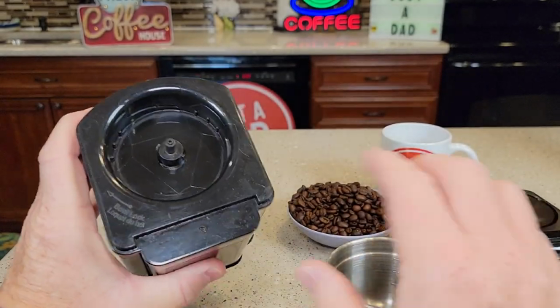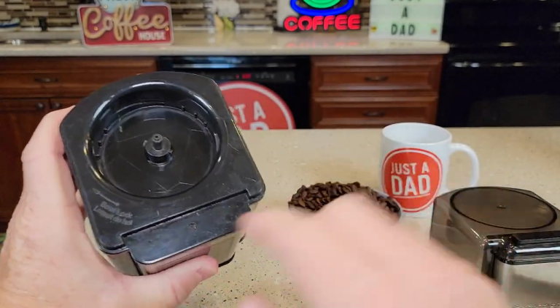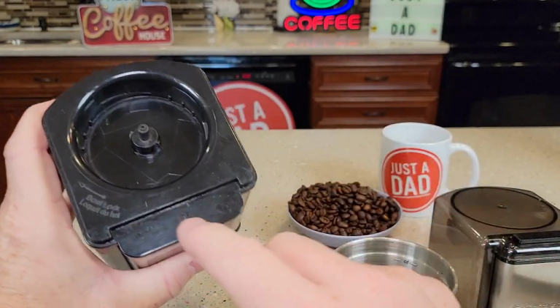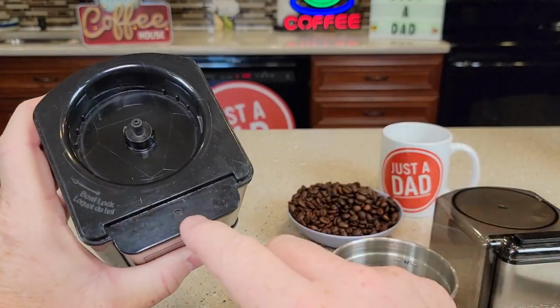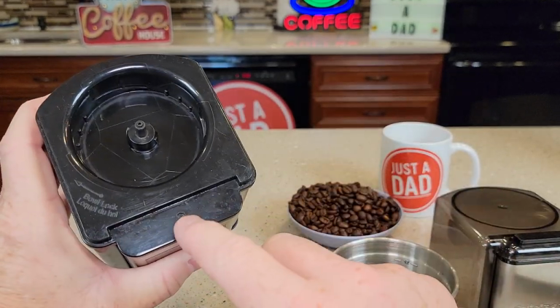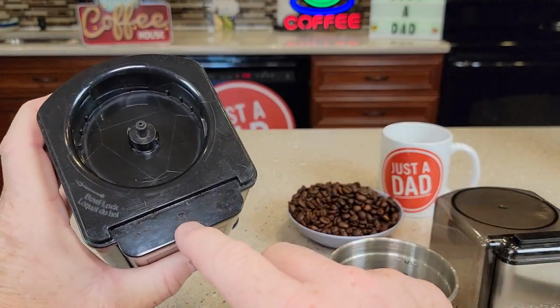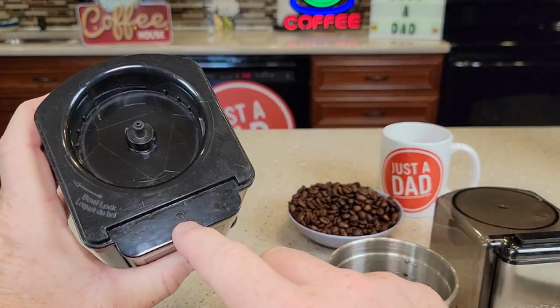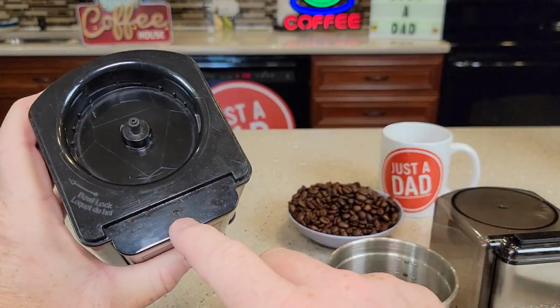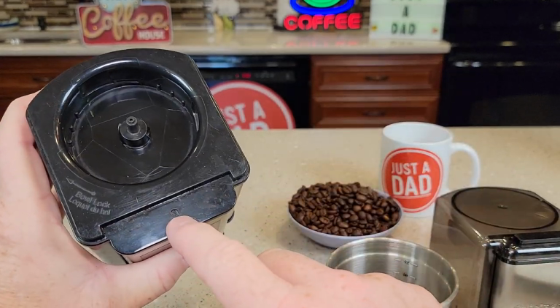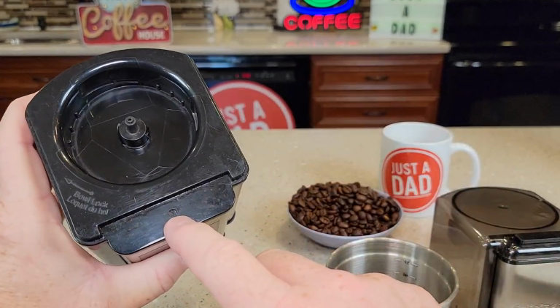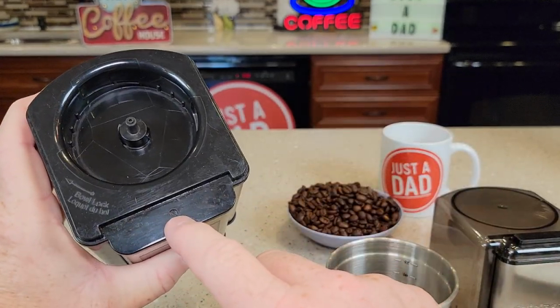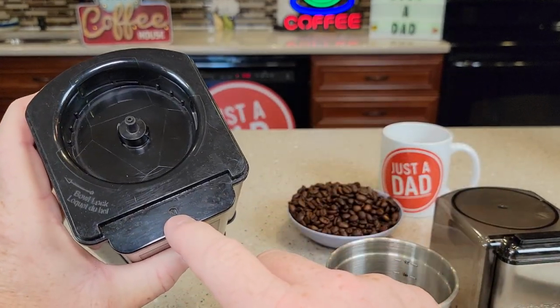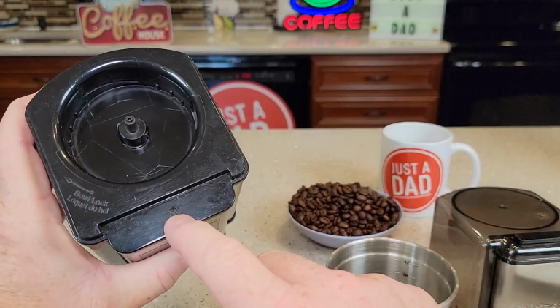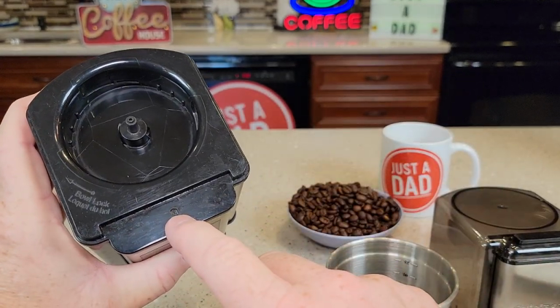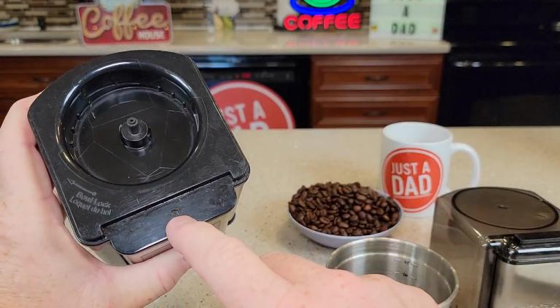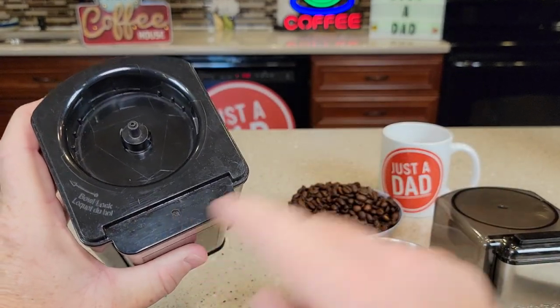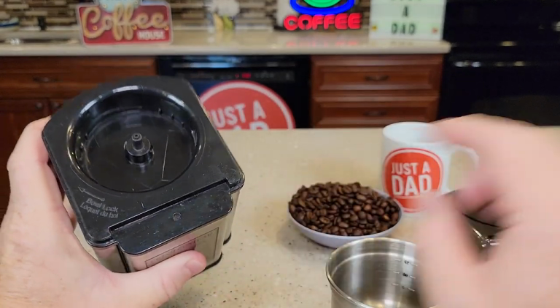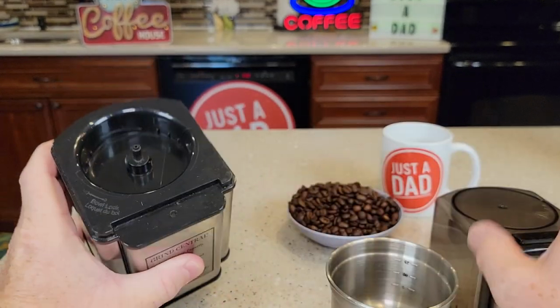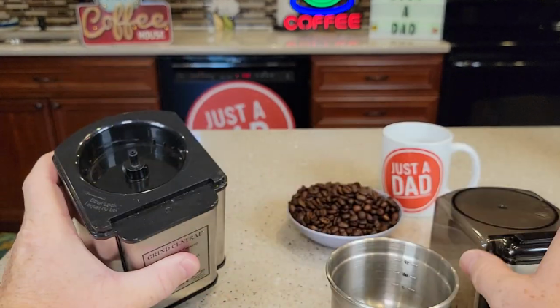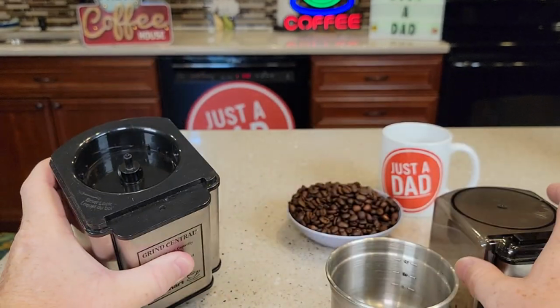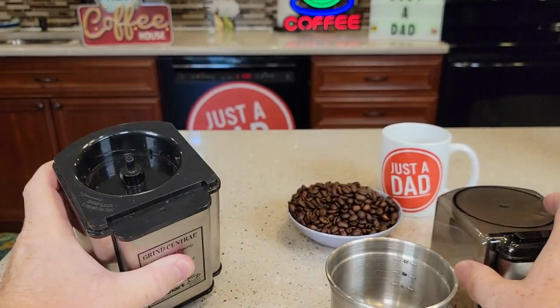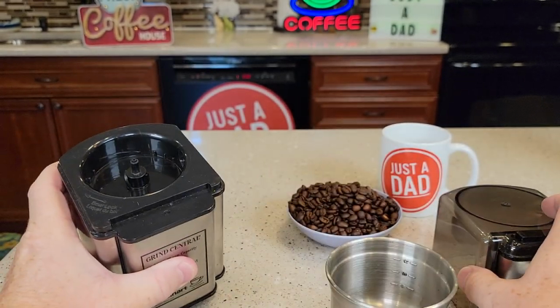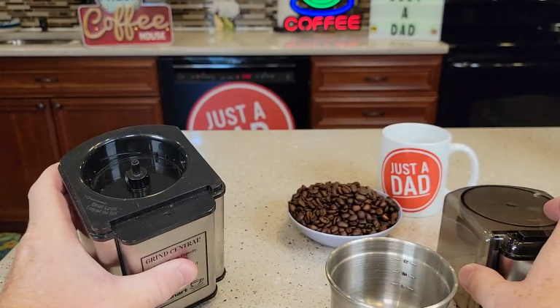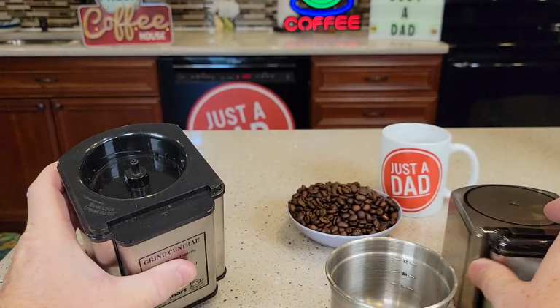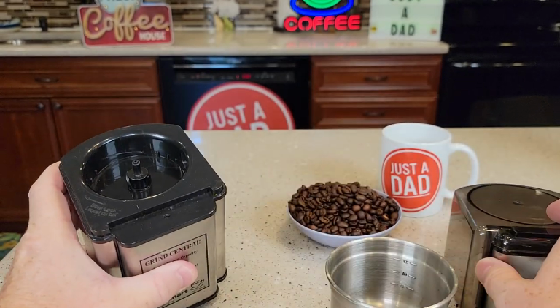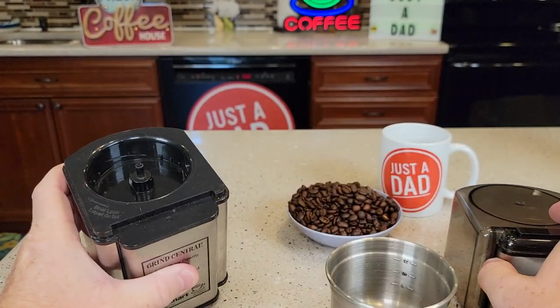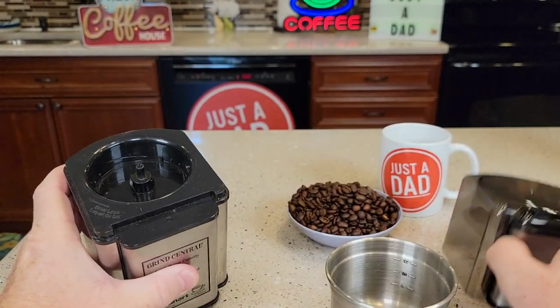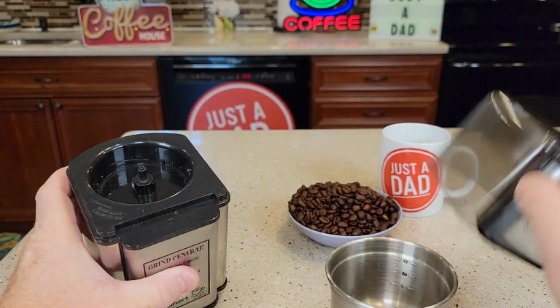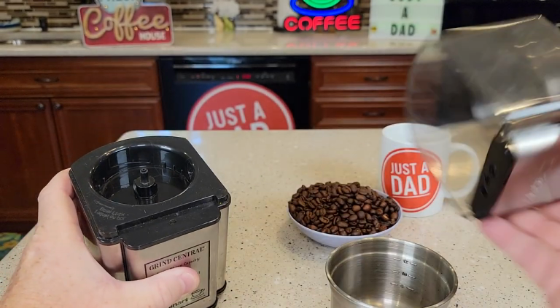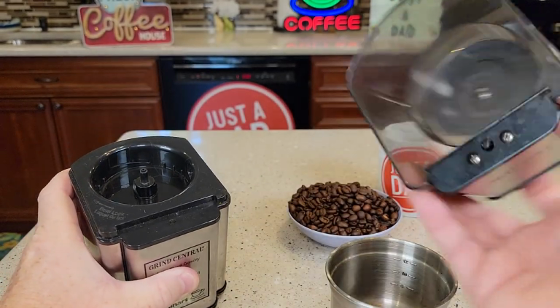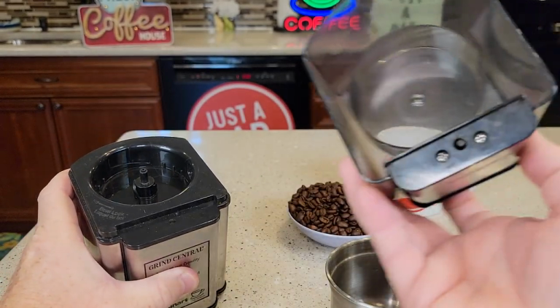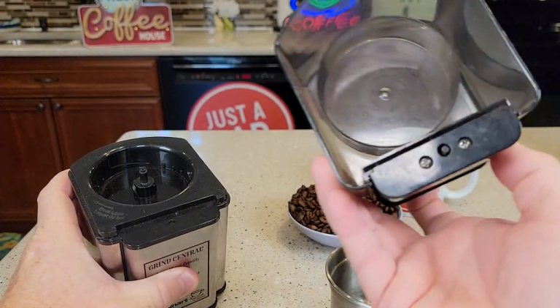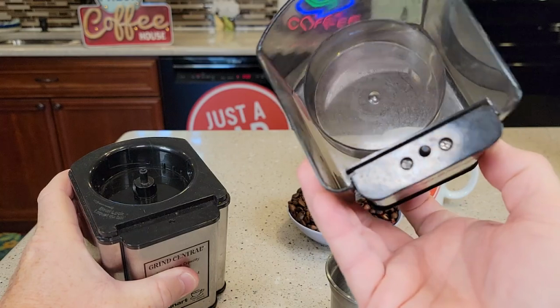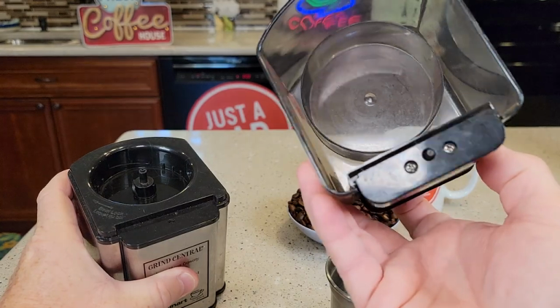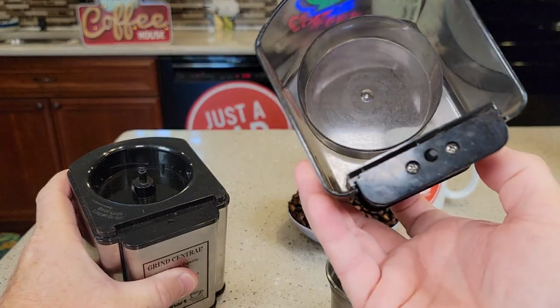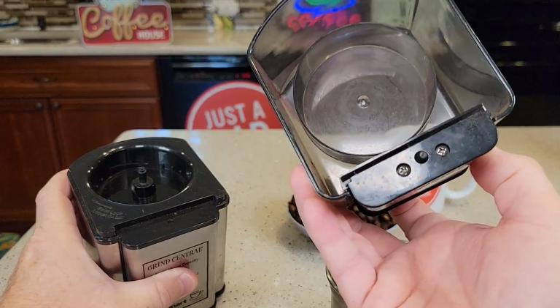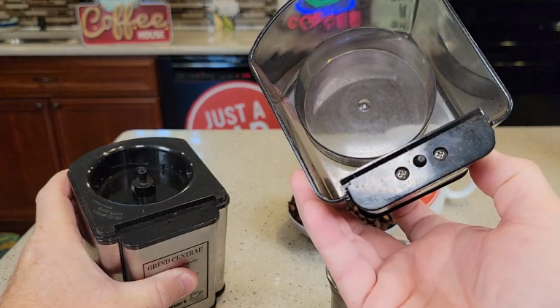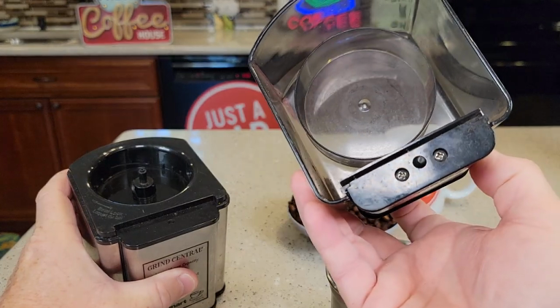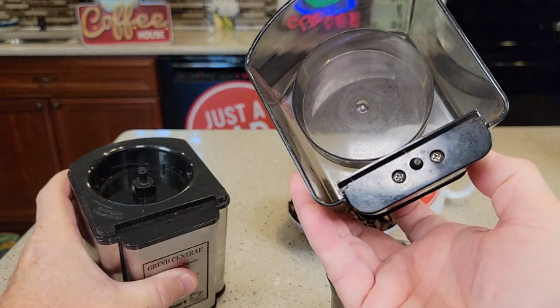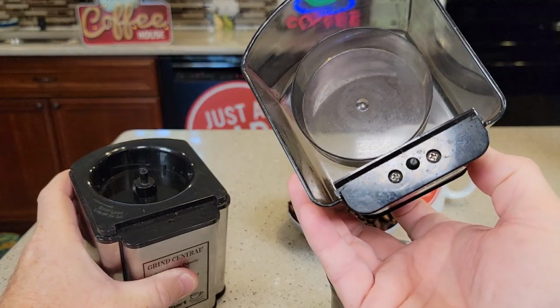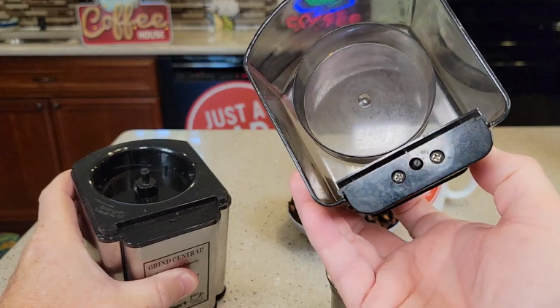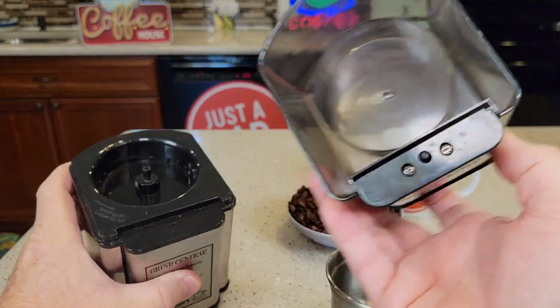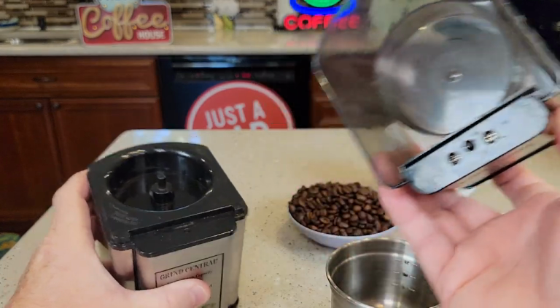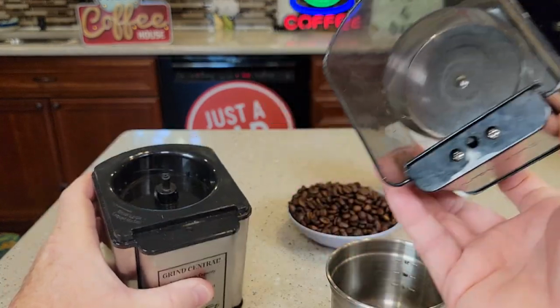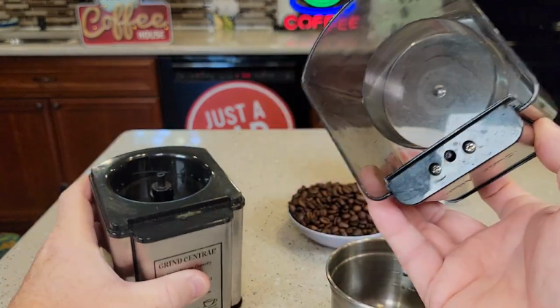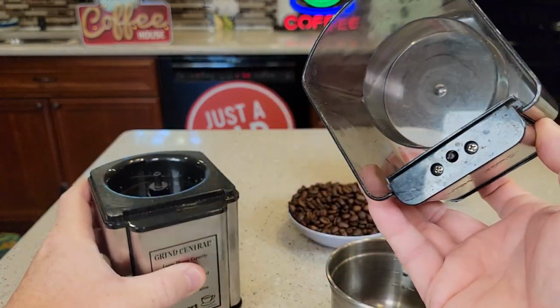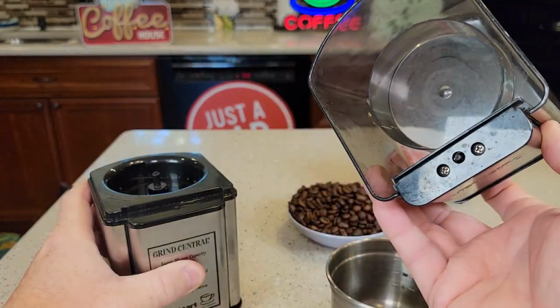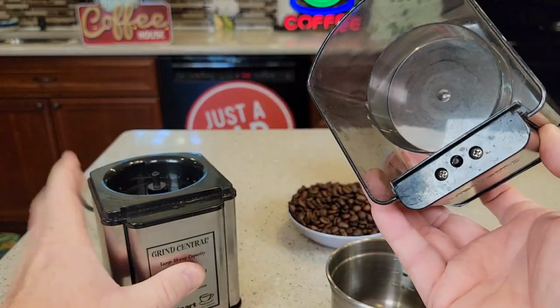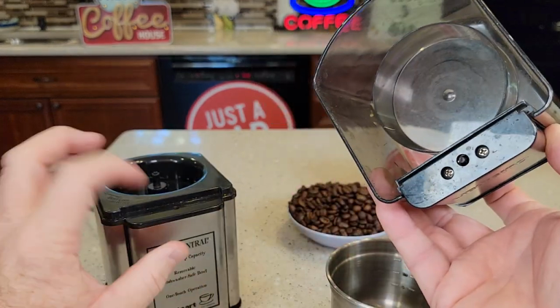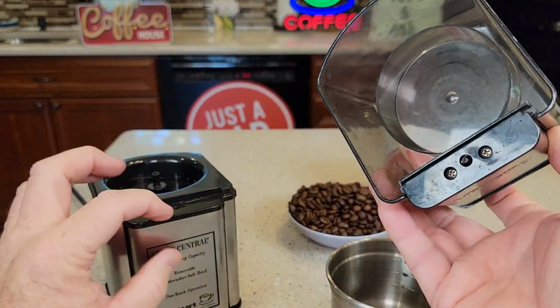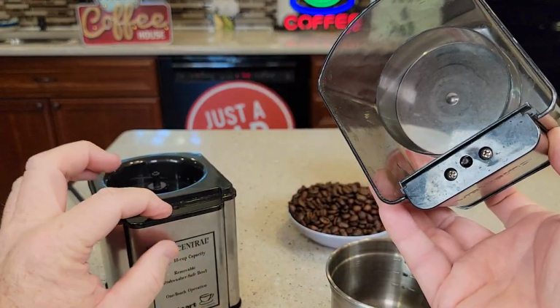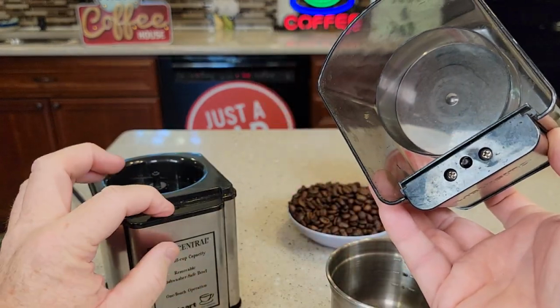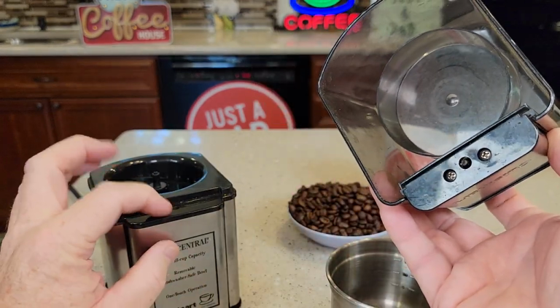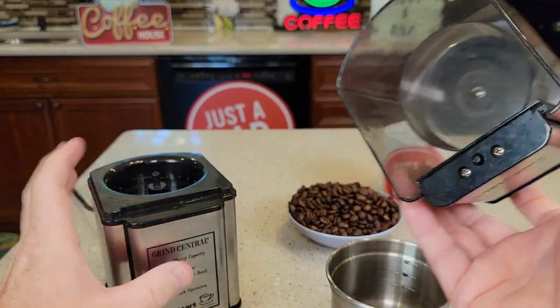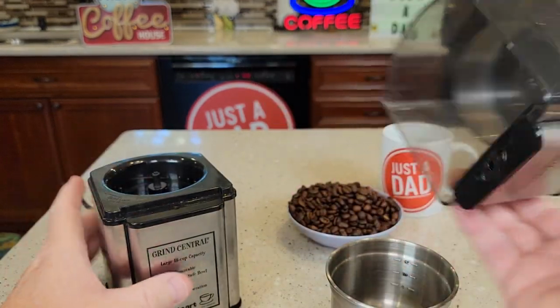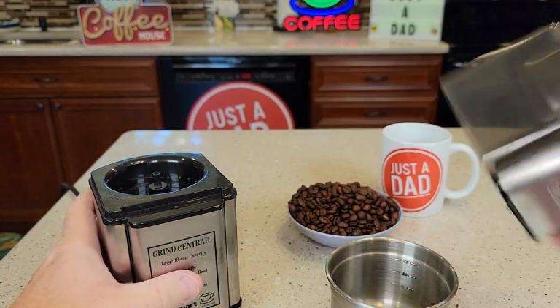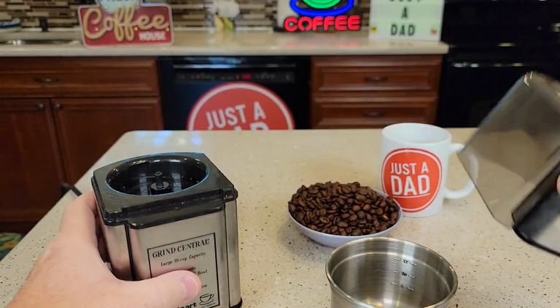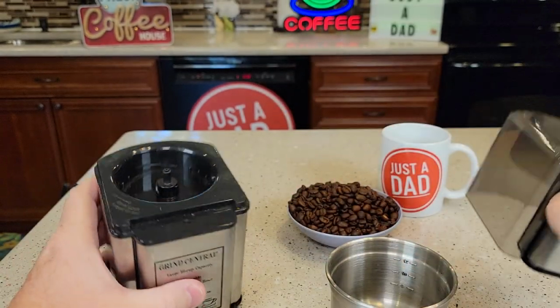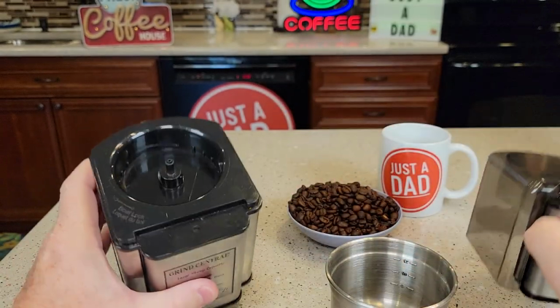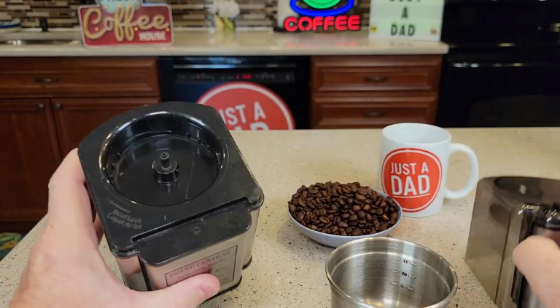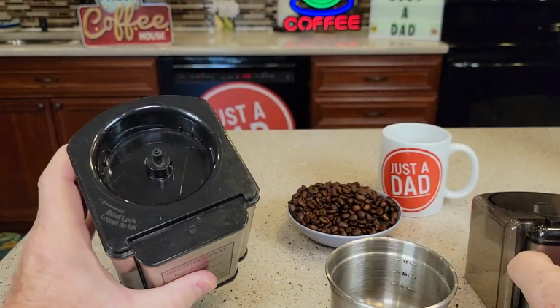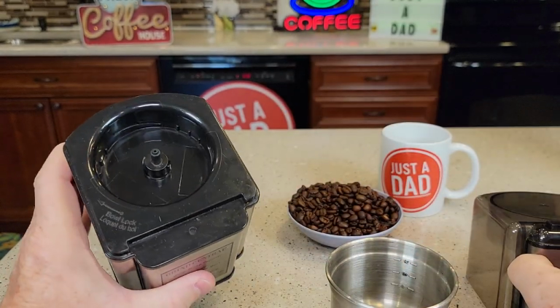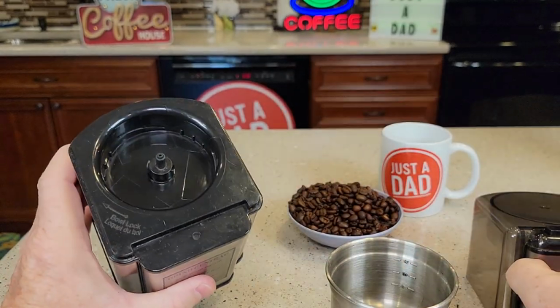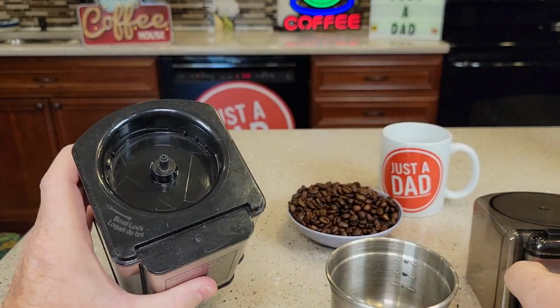And there's what the interlock switch looks like. That's what when you press the button — that's what comes through and presses that to start it.